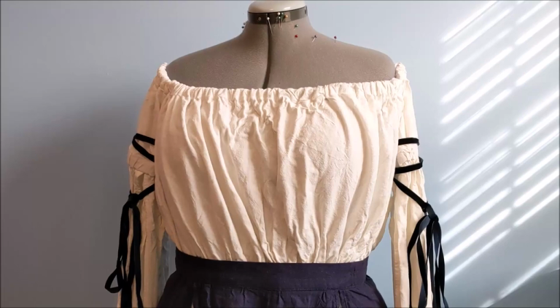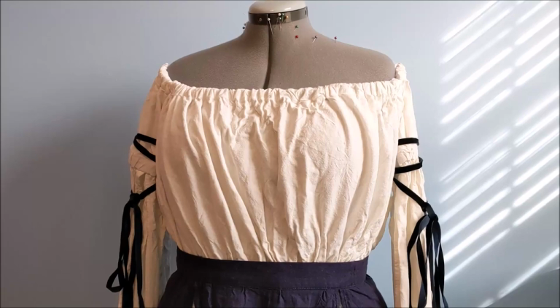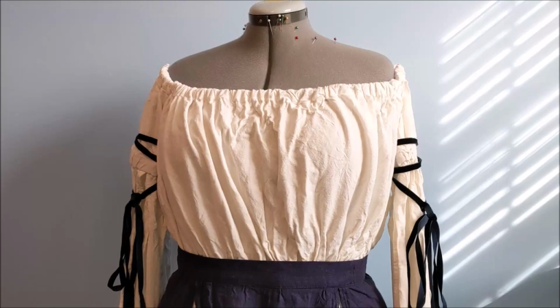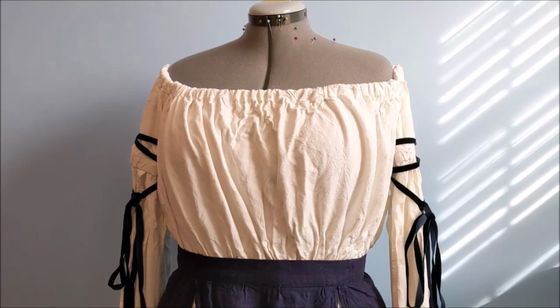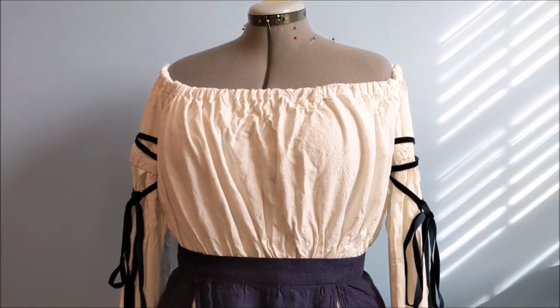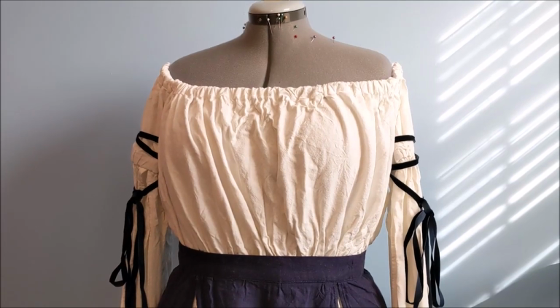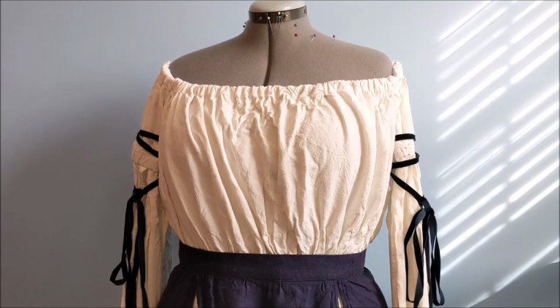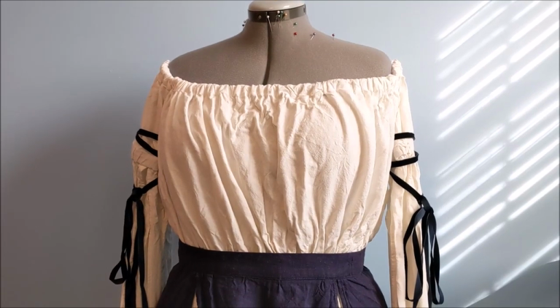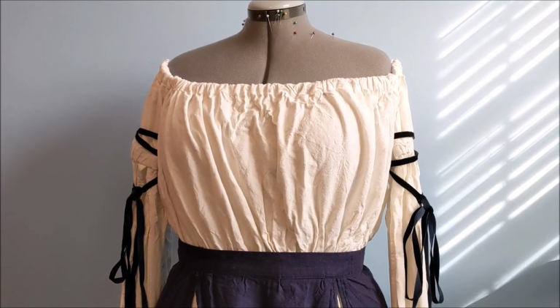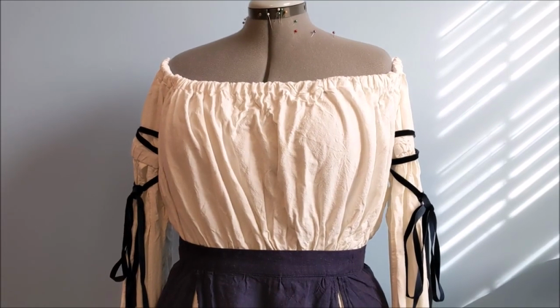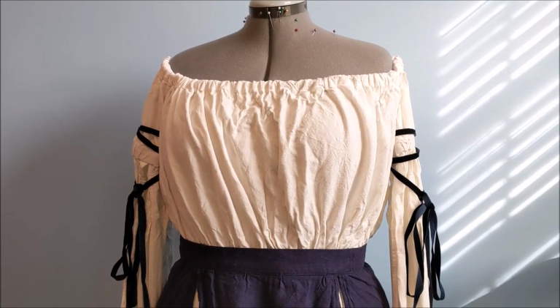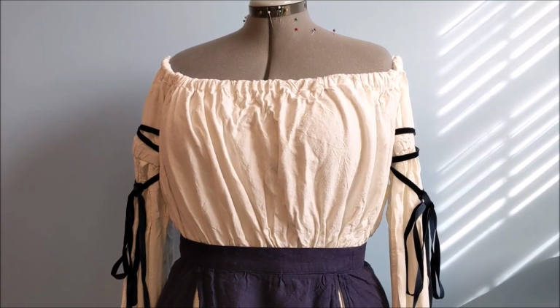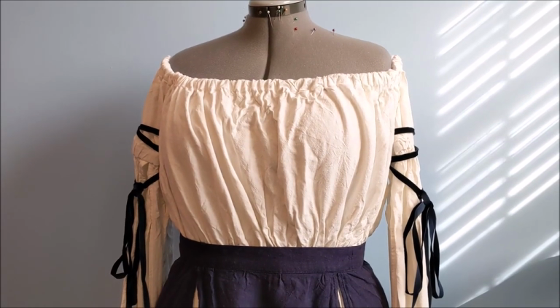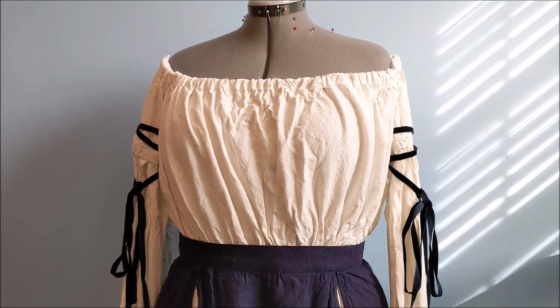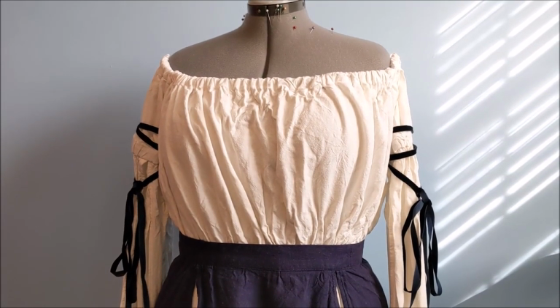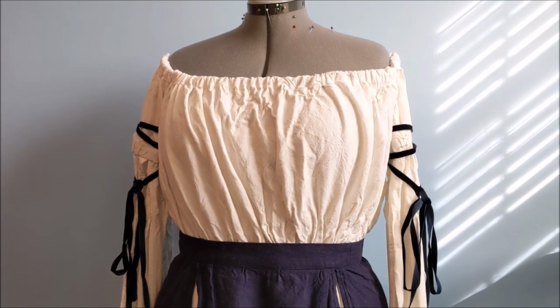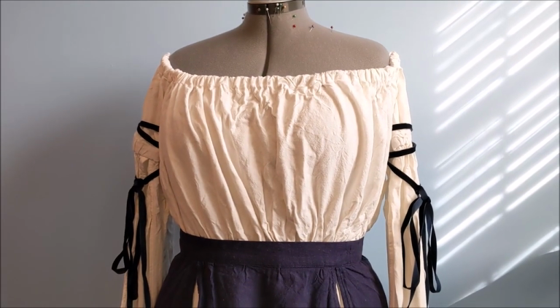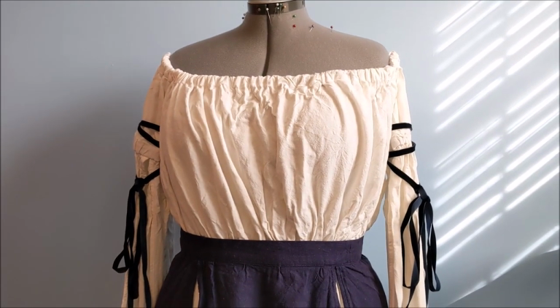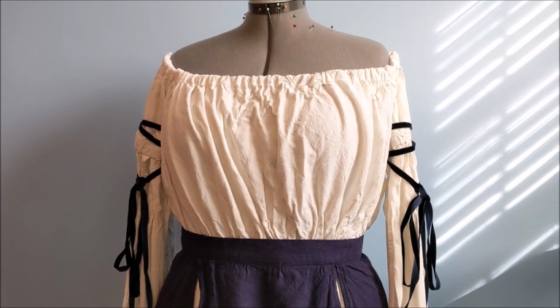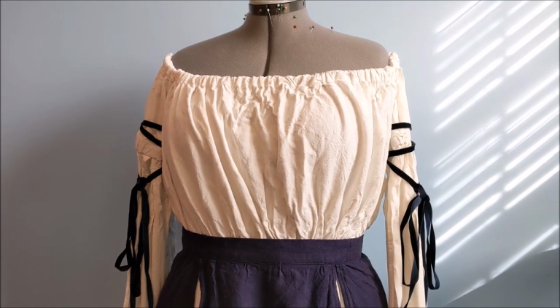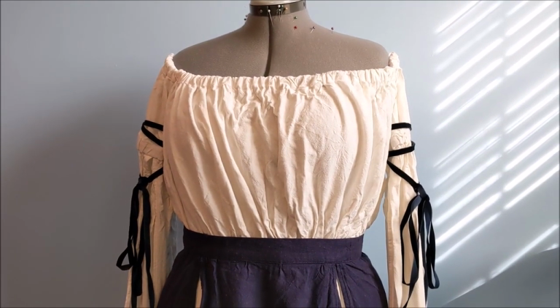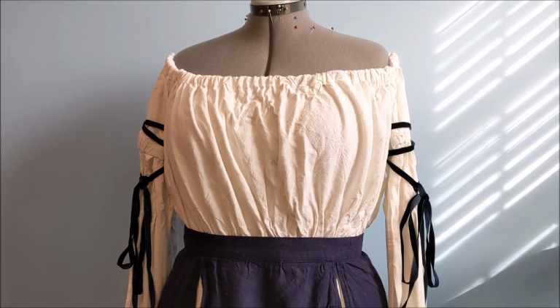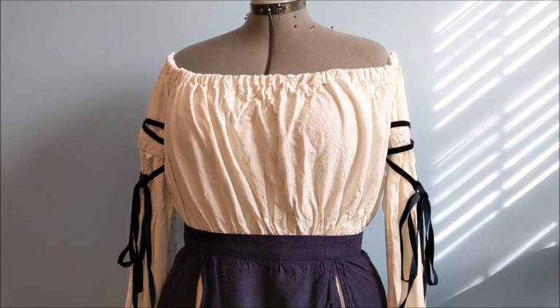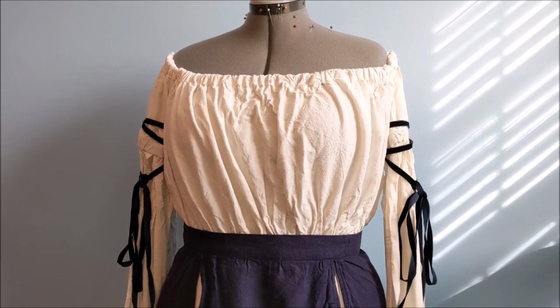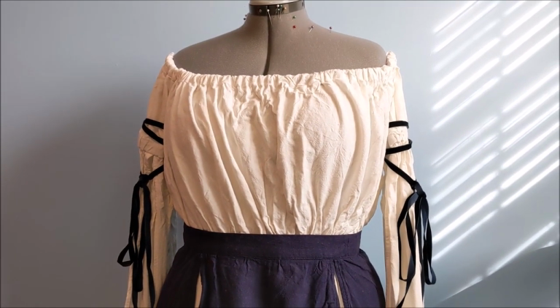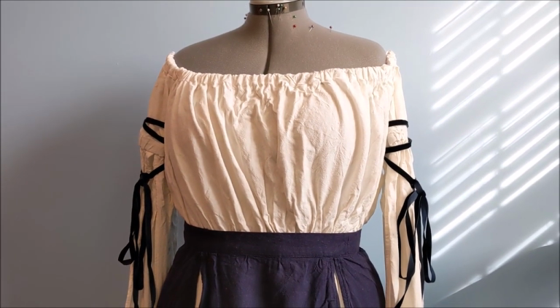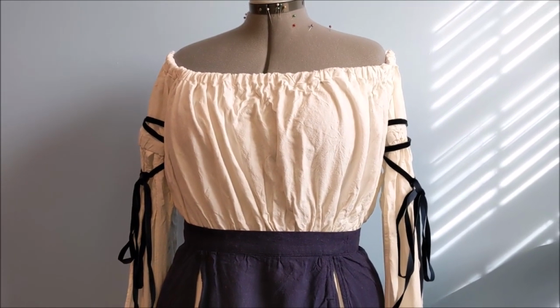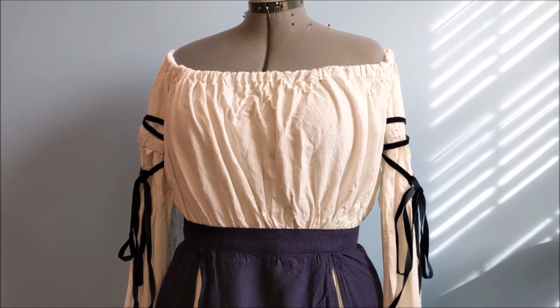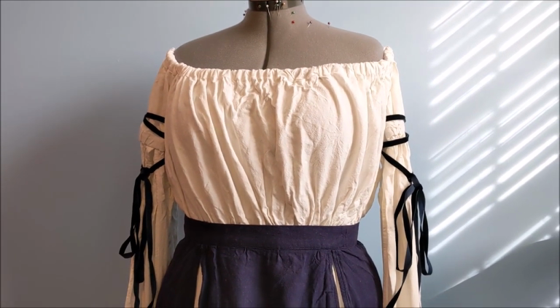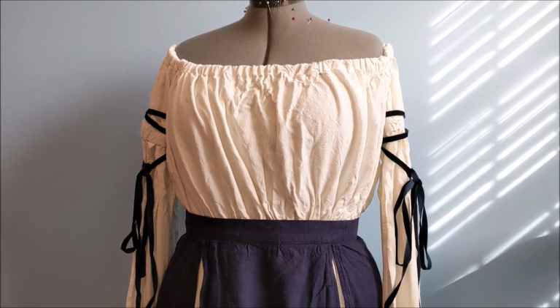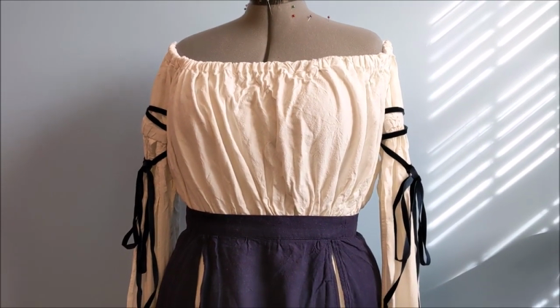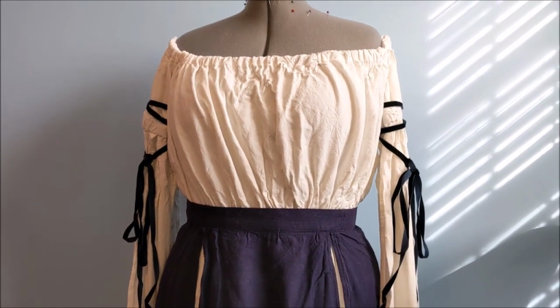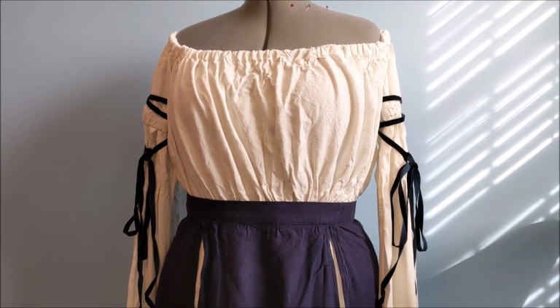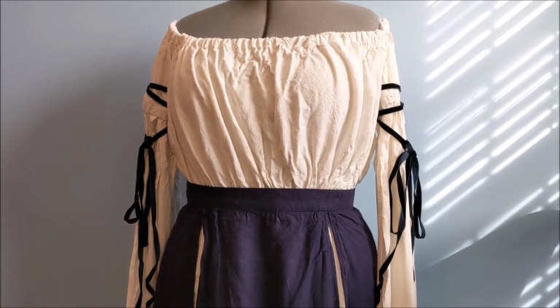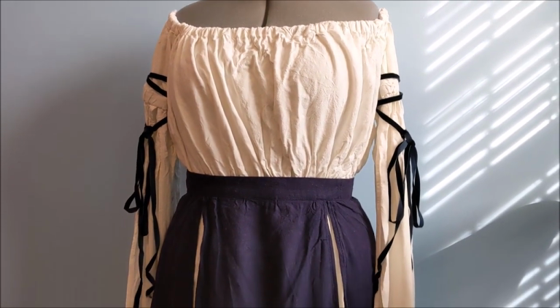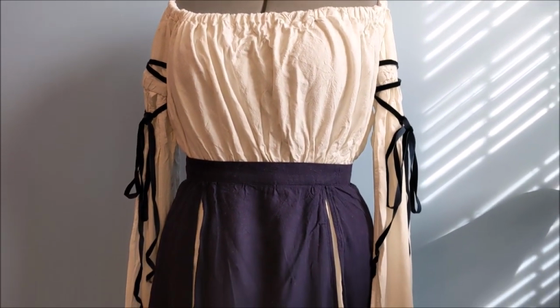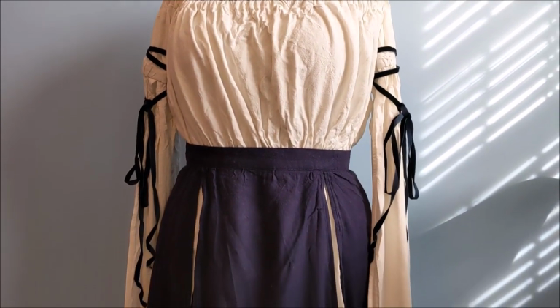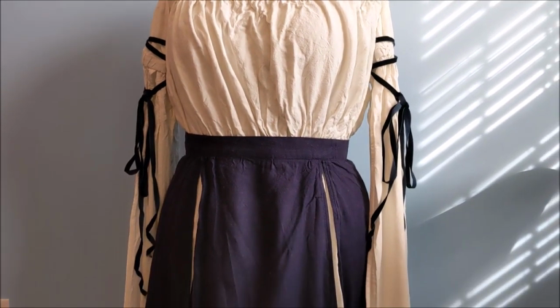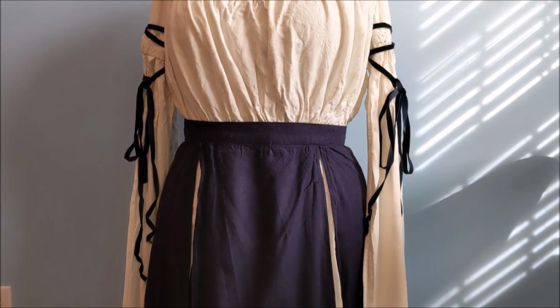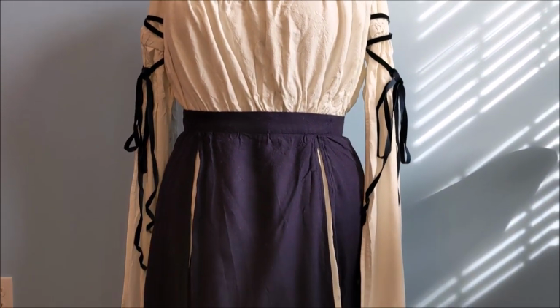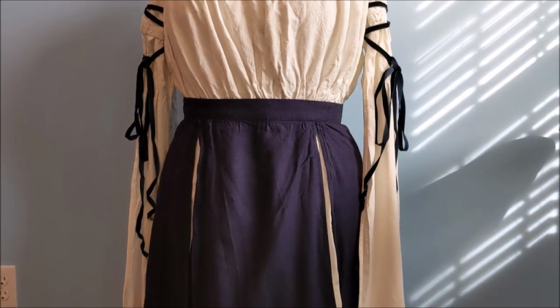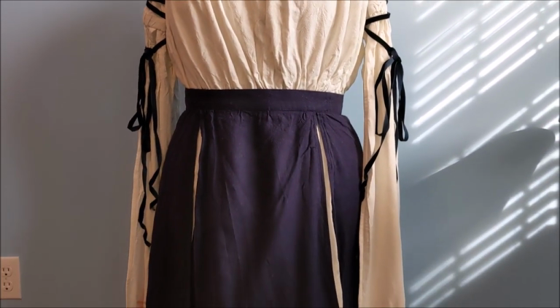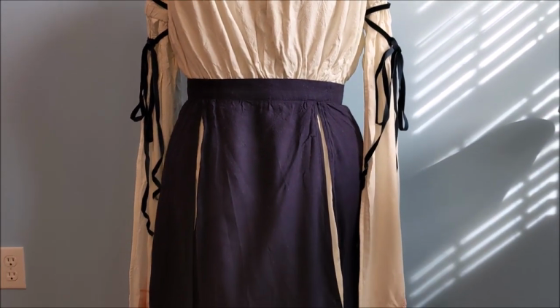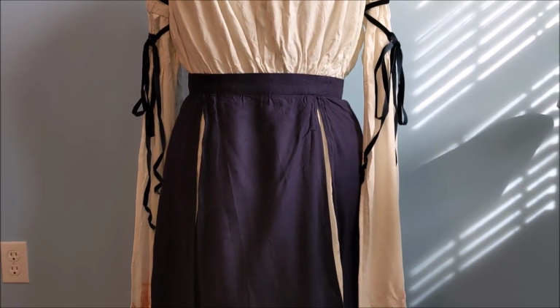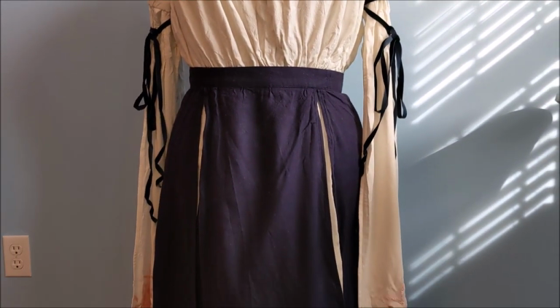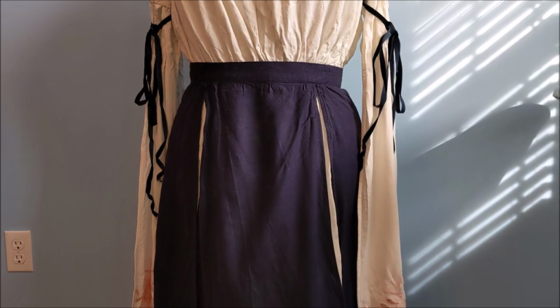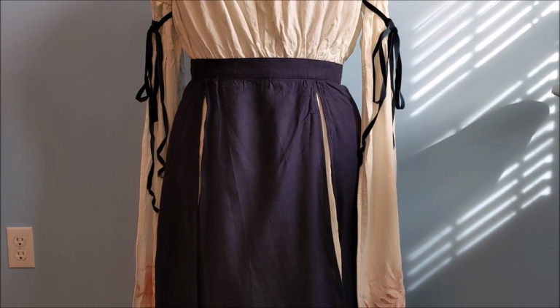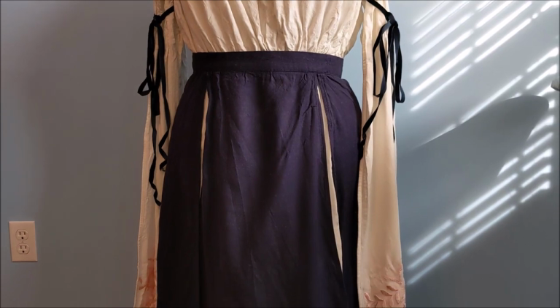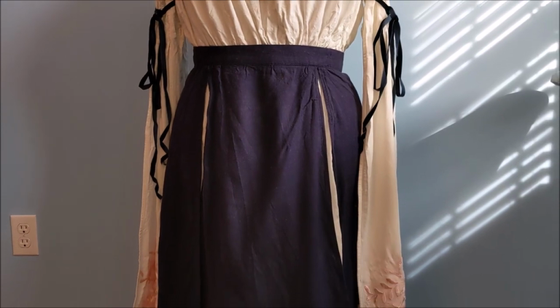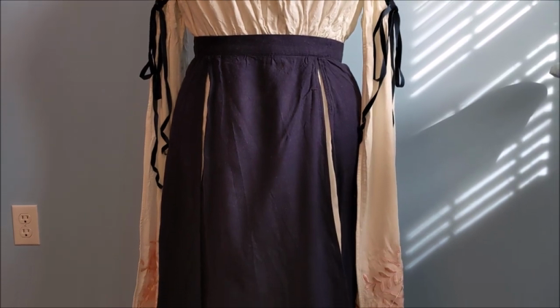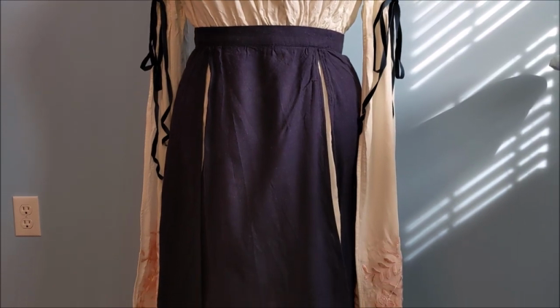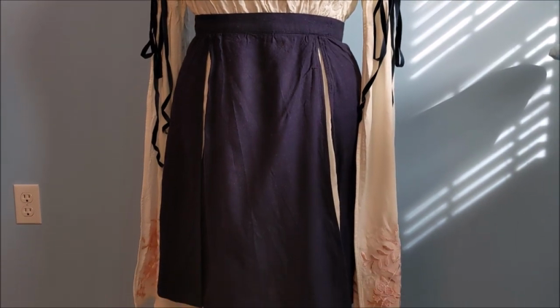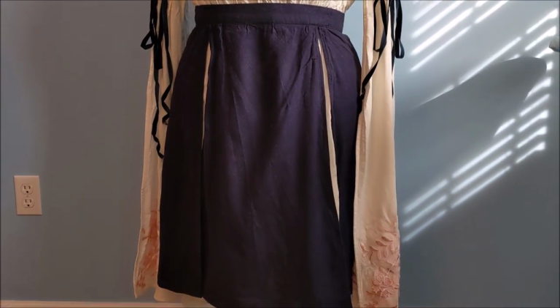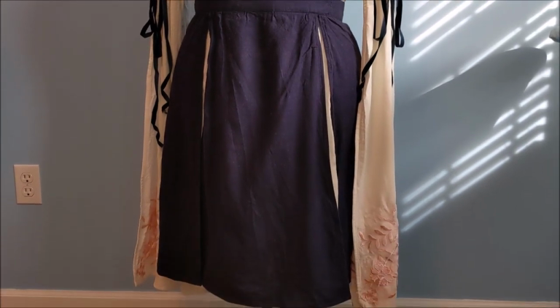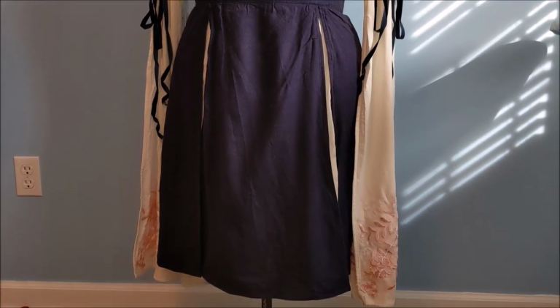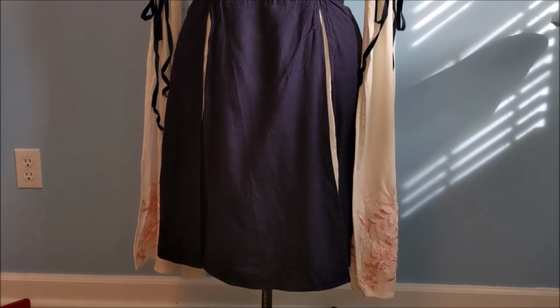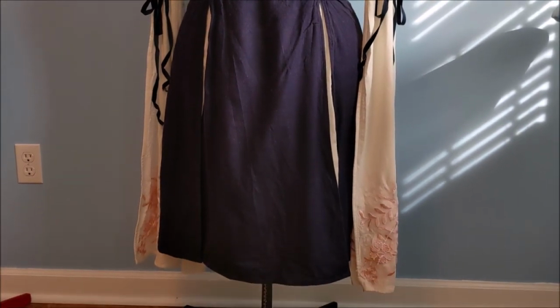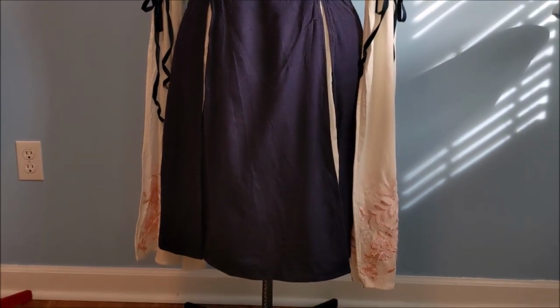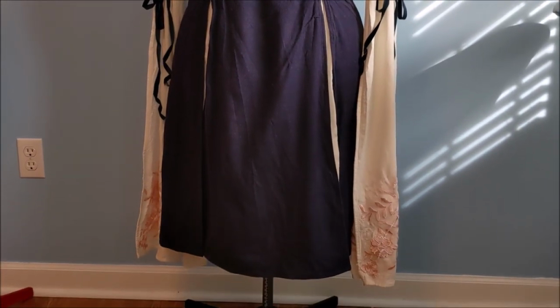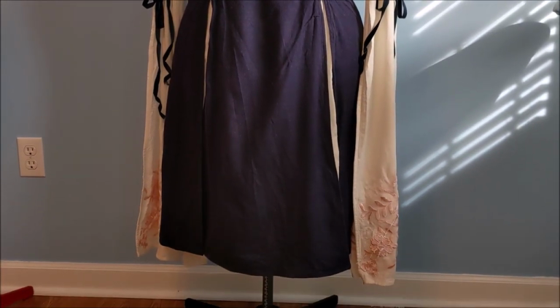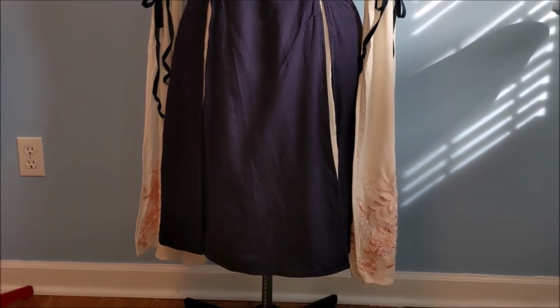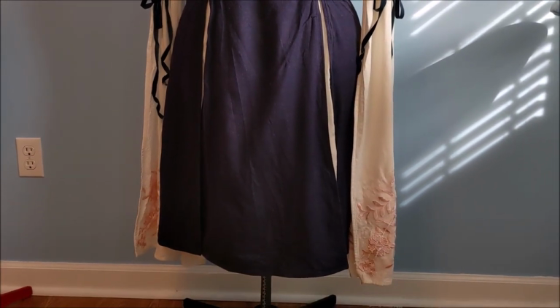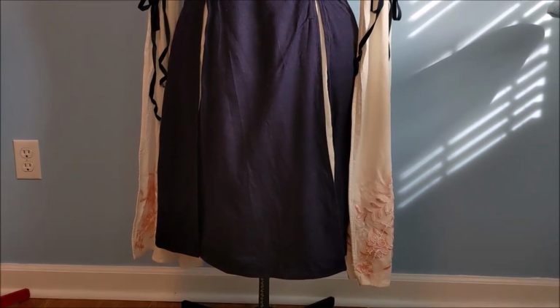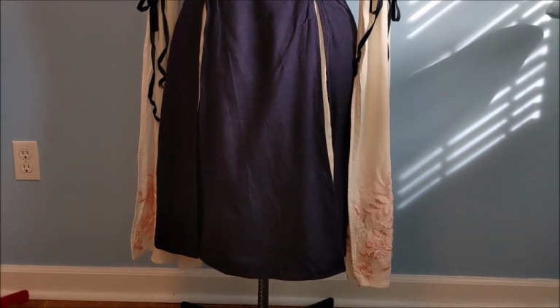Hello! In today's cosplay tutorial video, we're going to be making the chemise and overskirt from Jester from Critical Role.